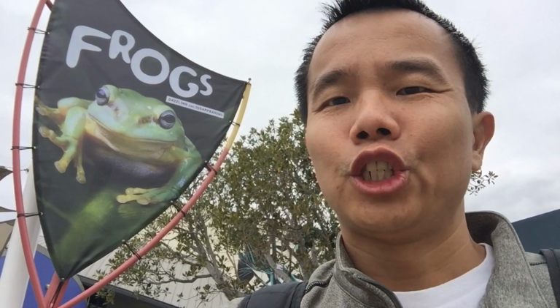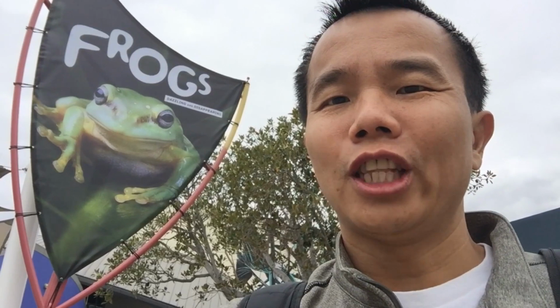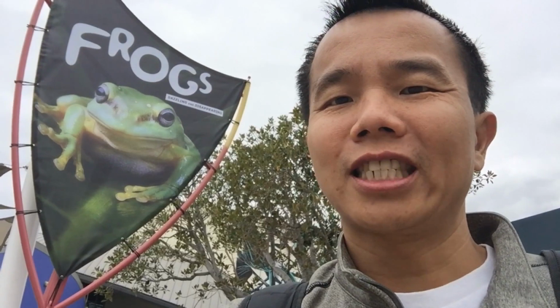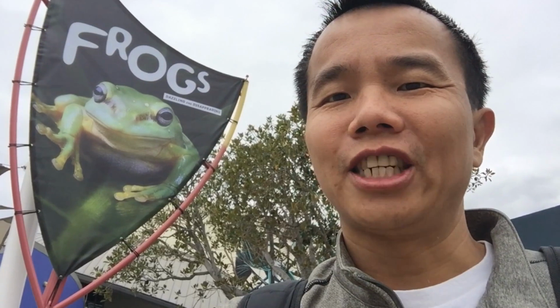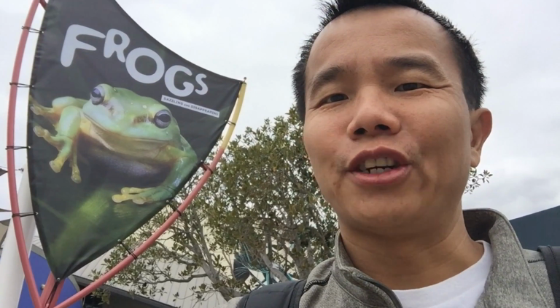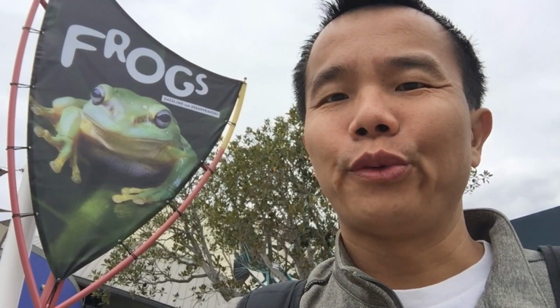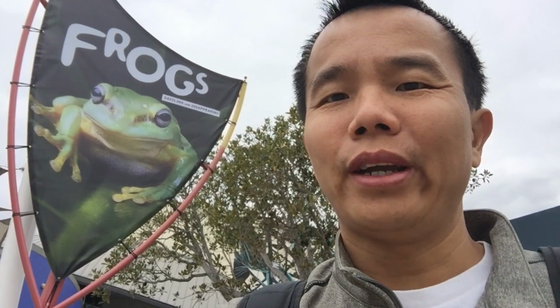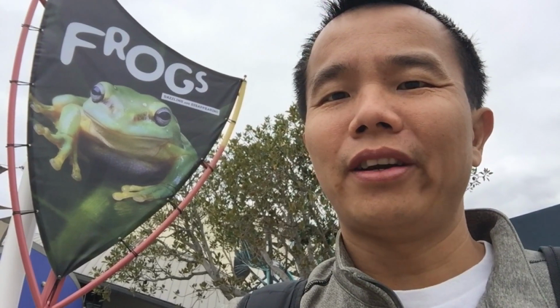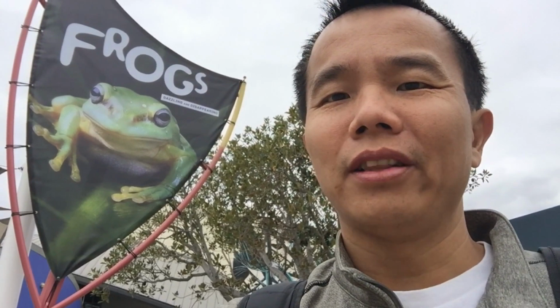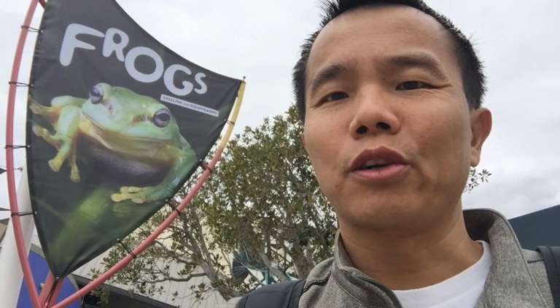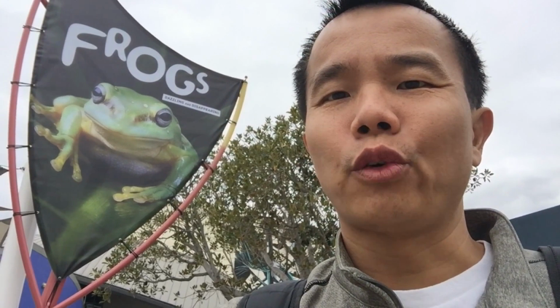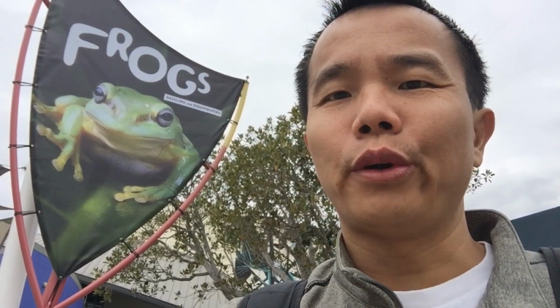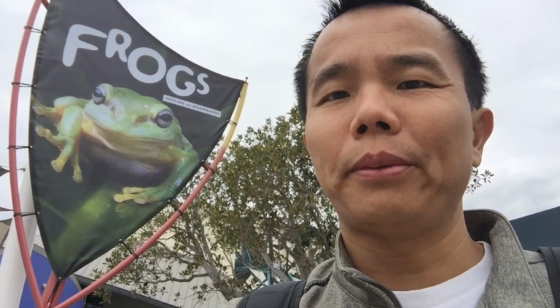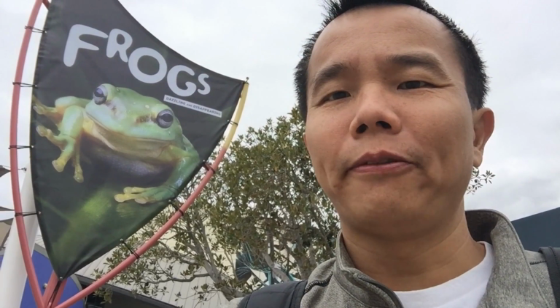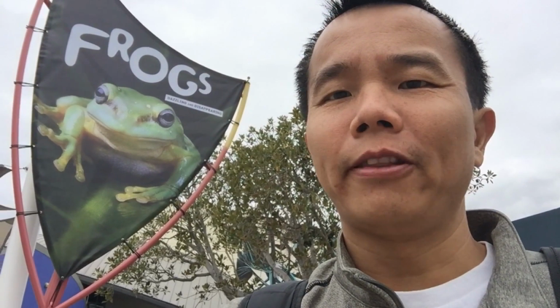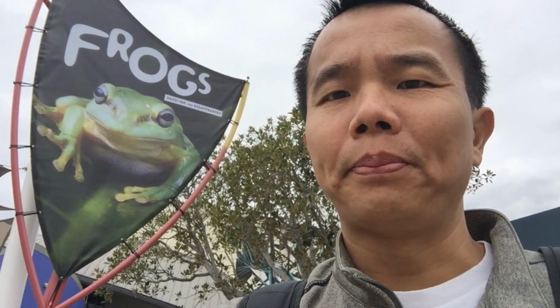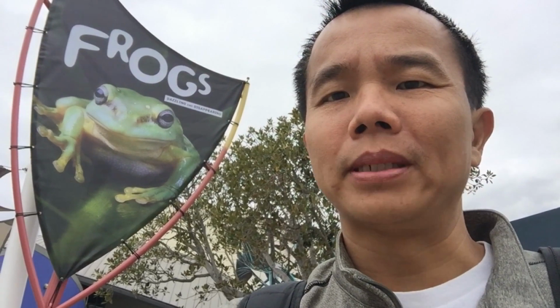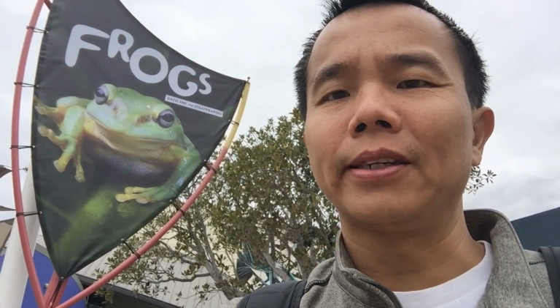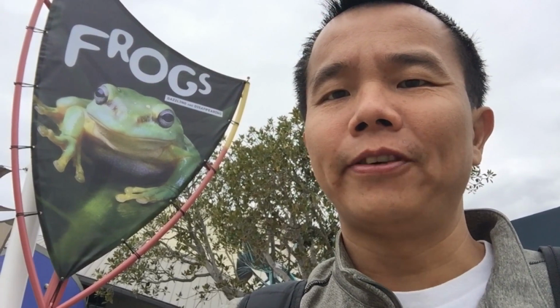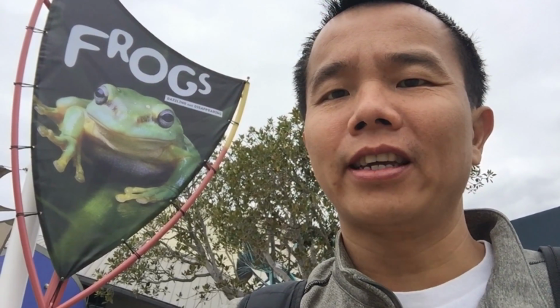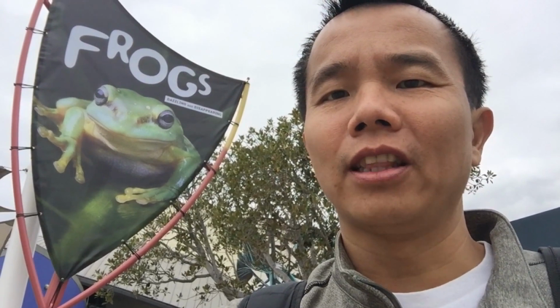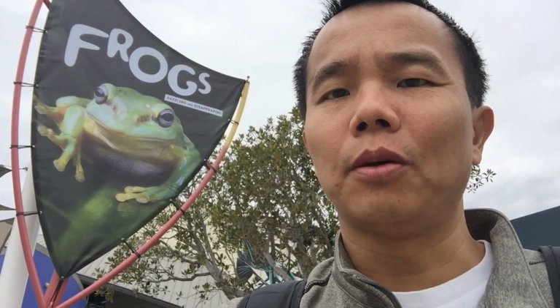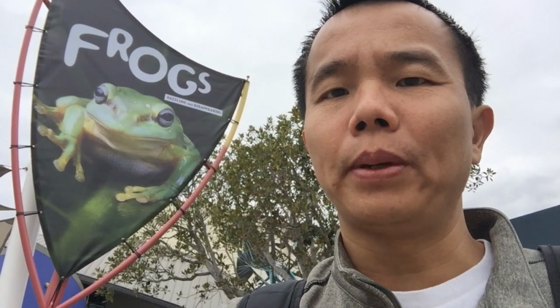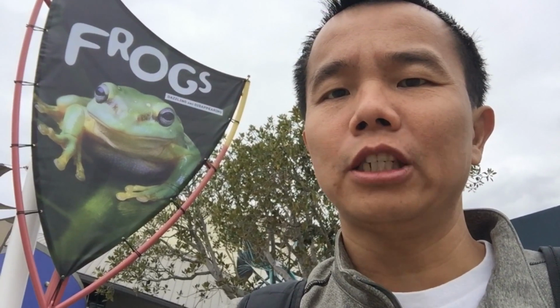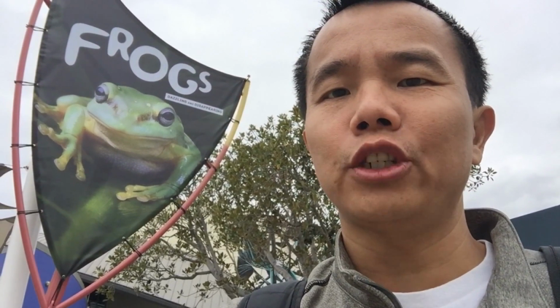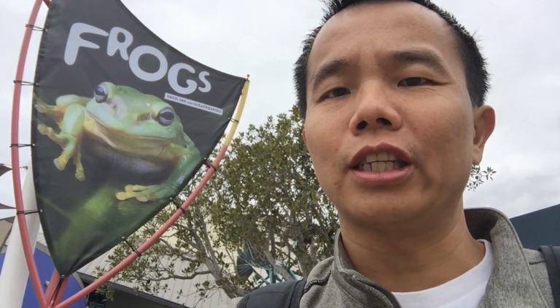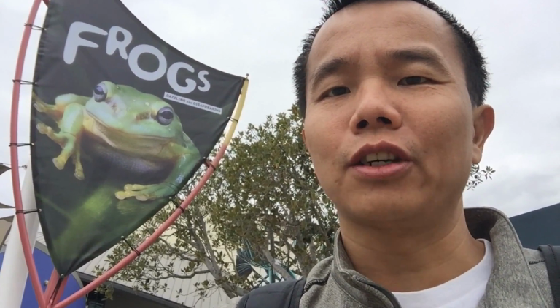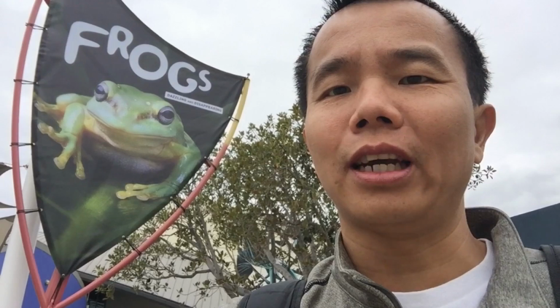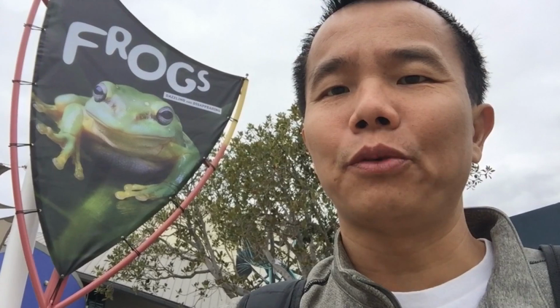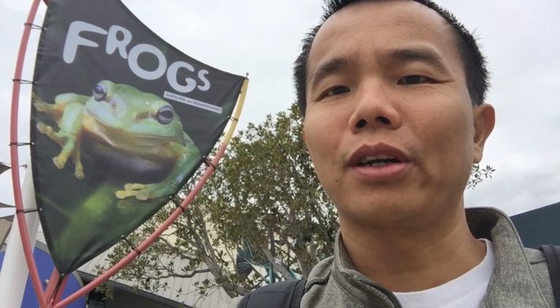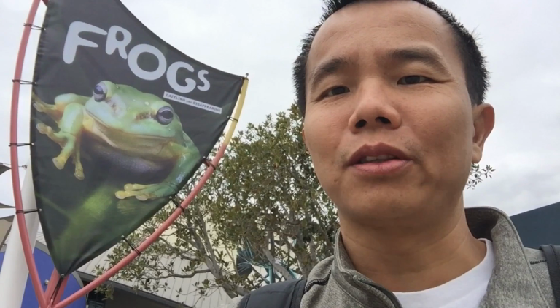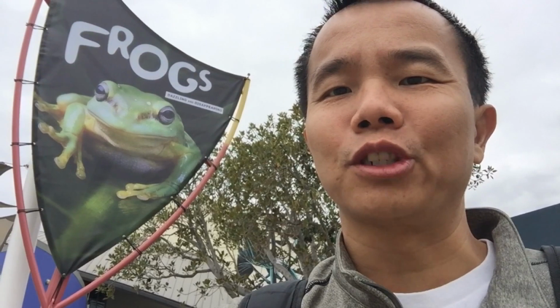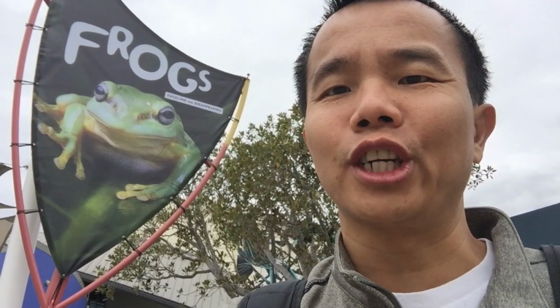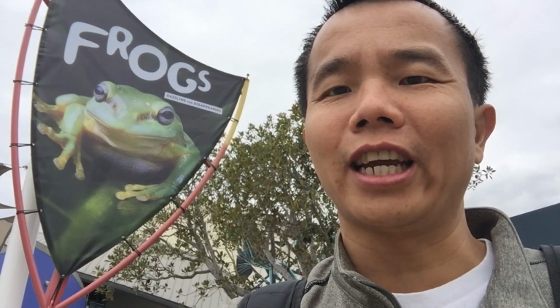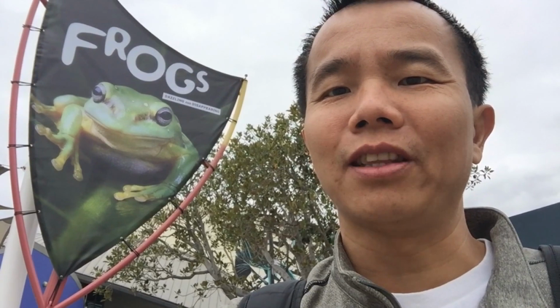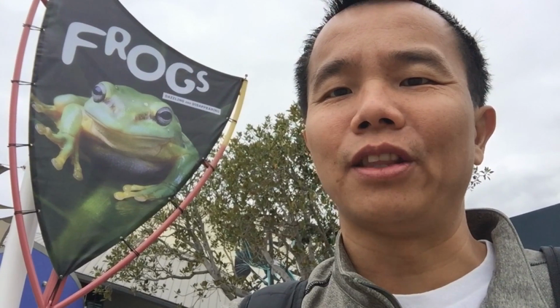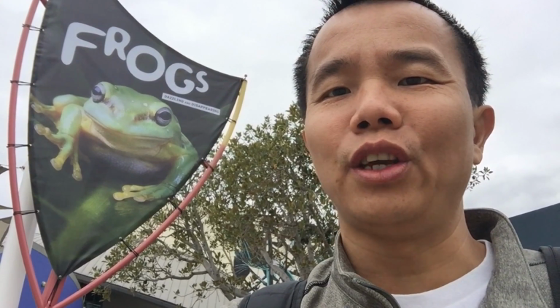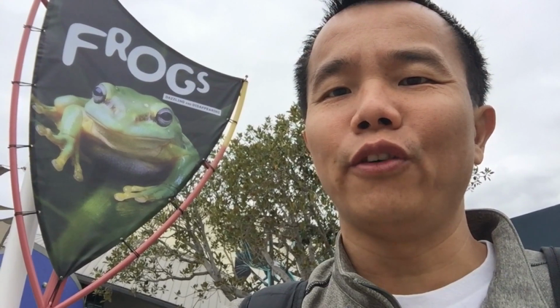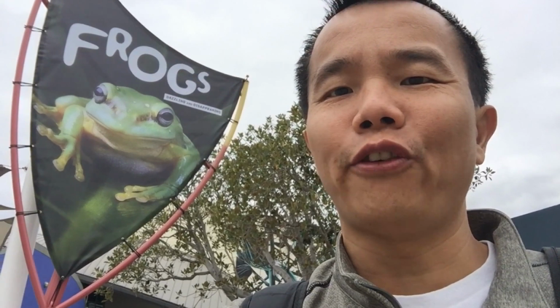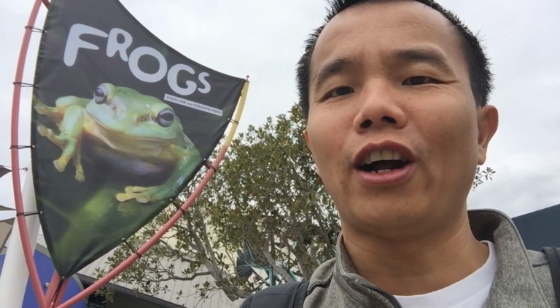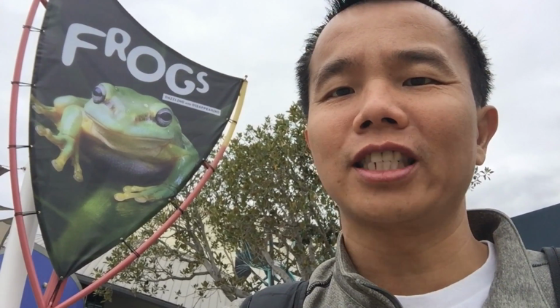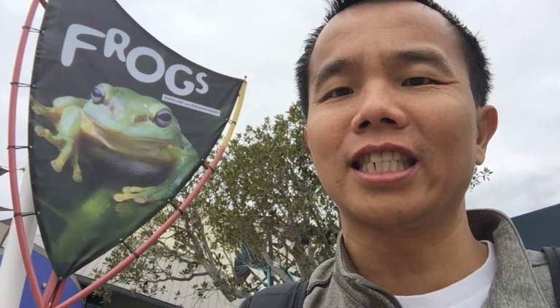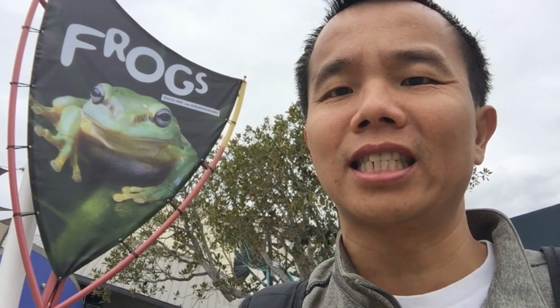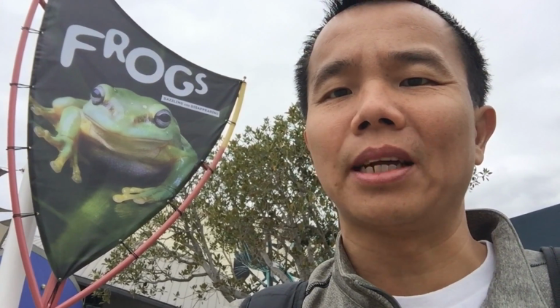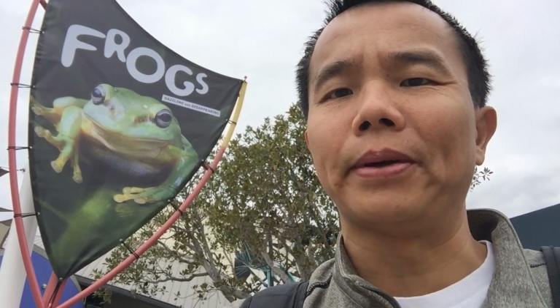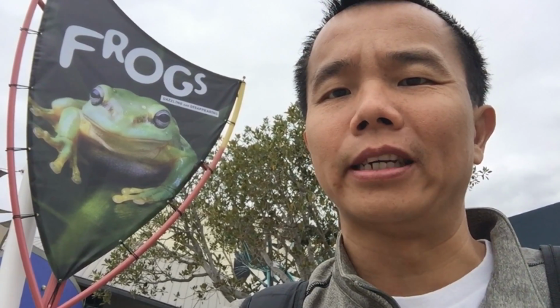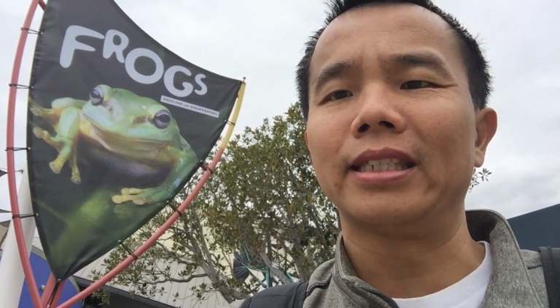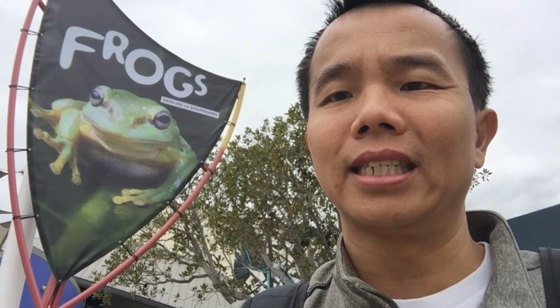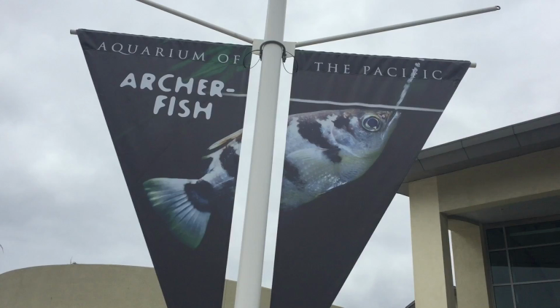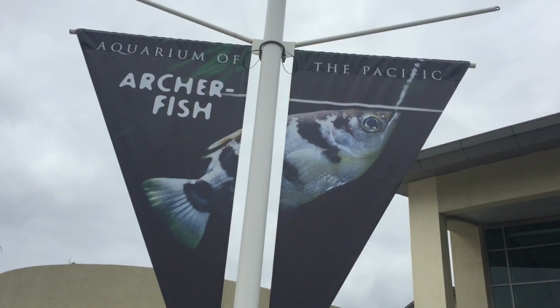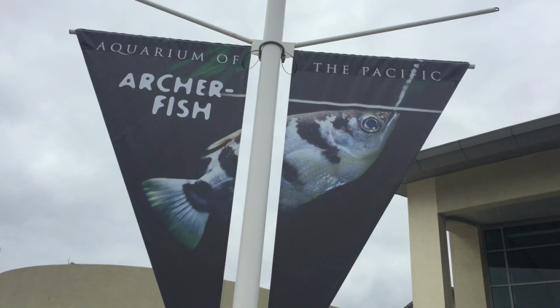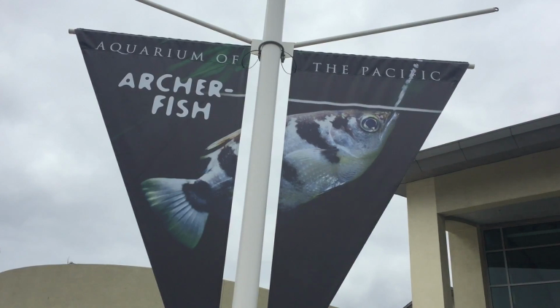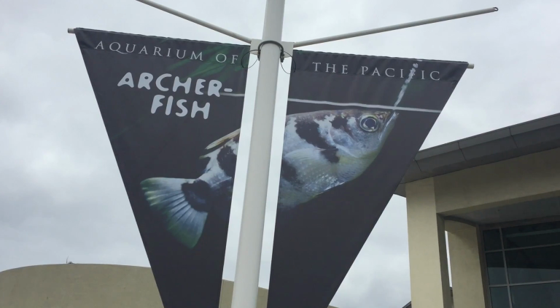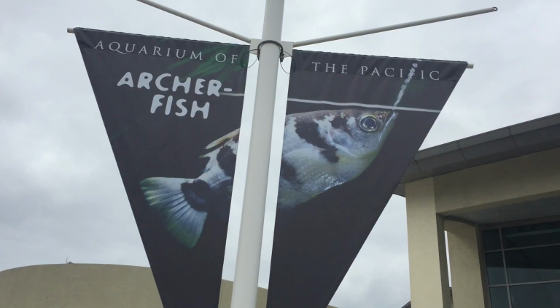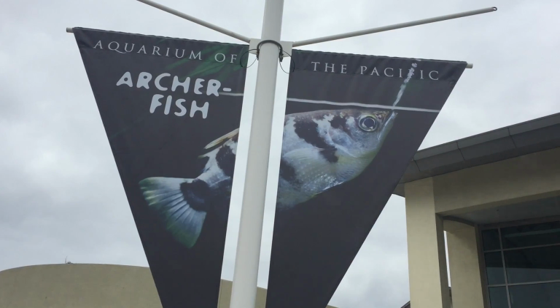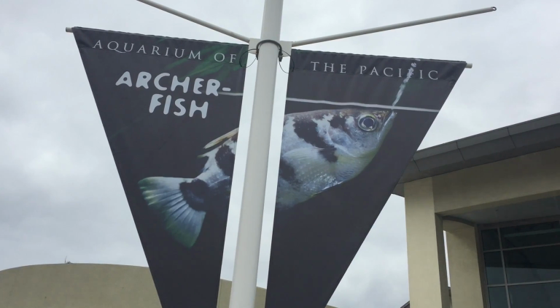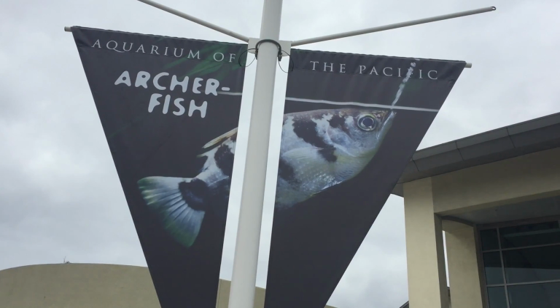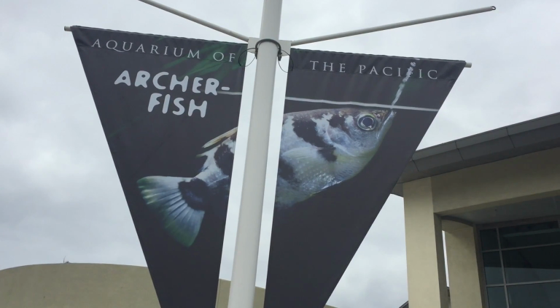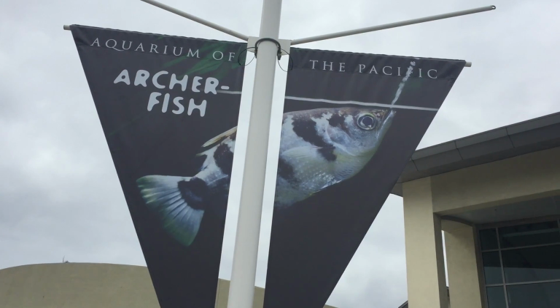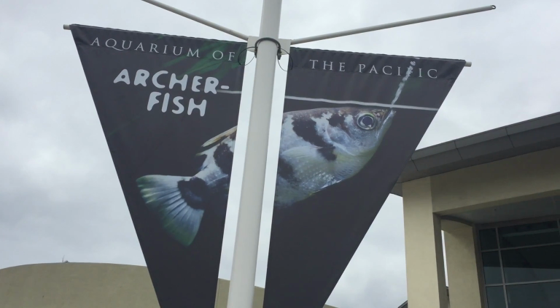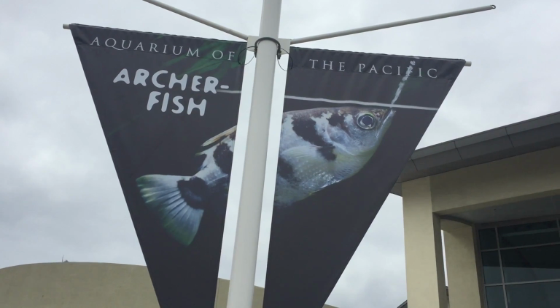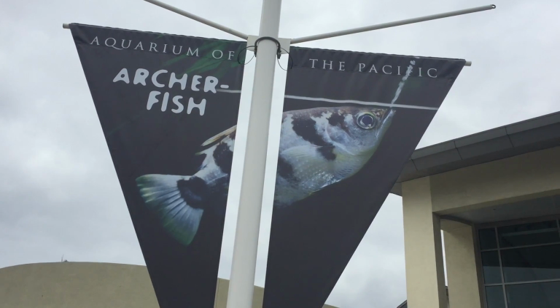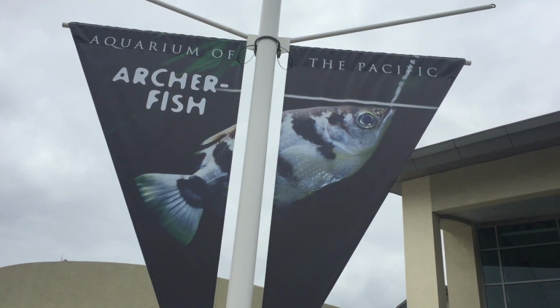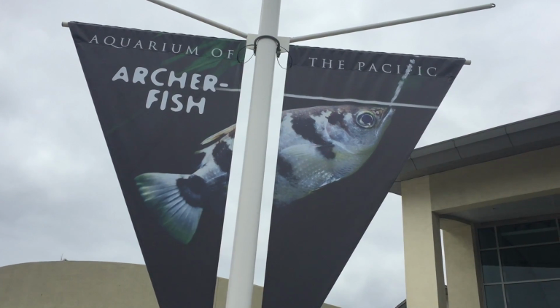GenX here. We are at the Aquarium of the Pacific in Long Beach and today we're going to check out the new frogs exhibit and the archer fish too.